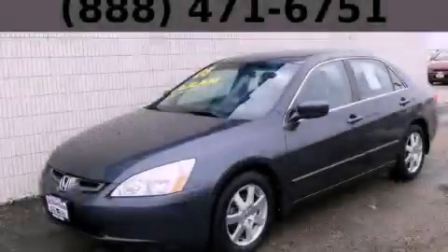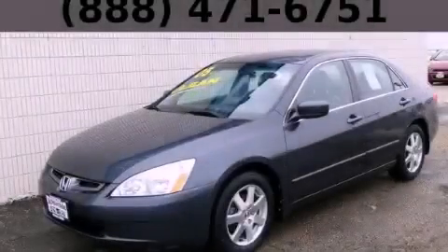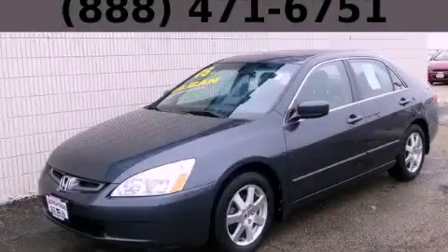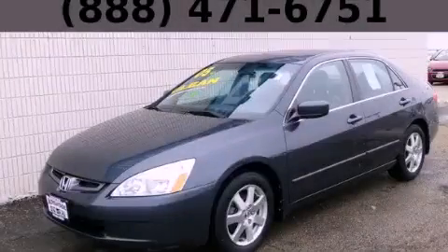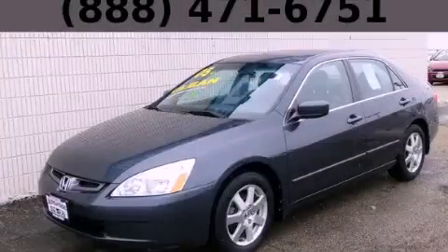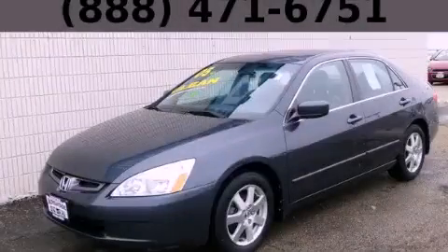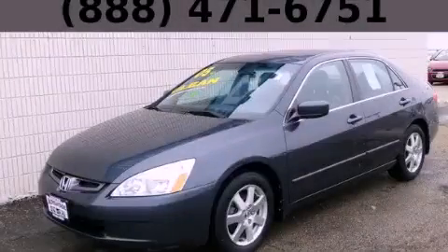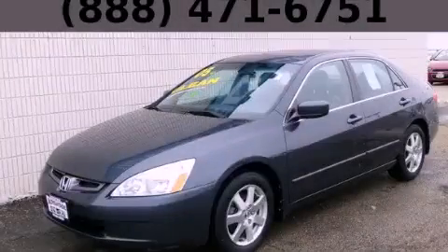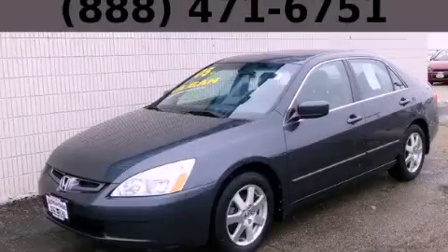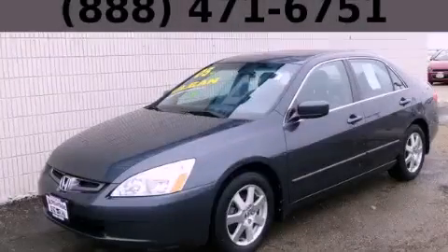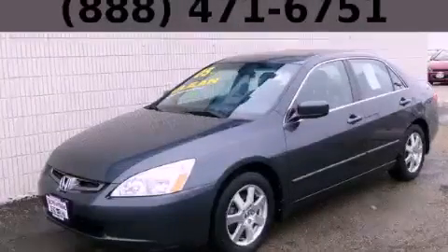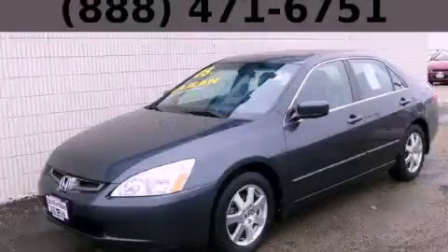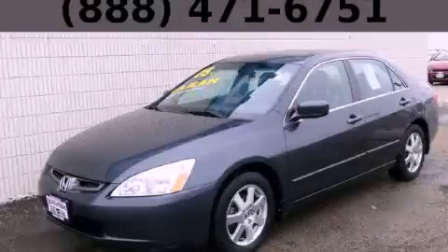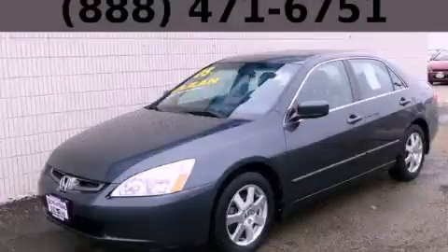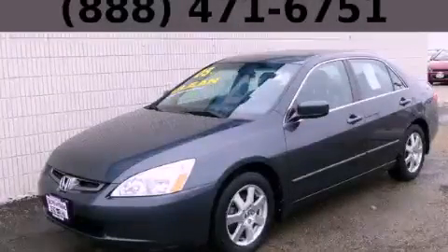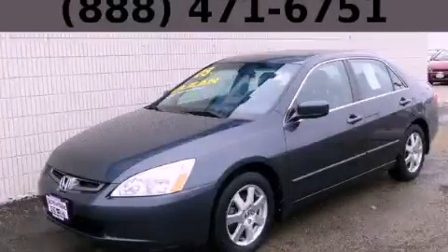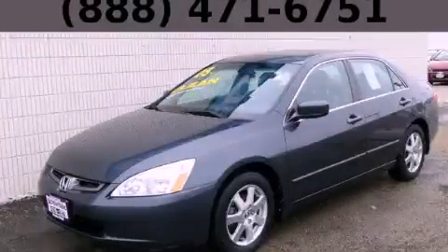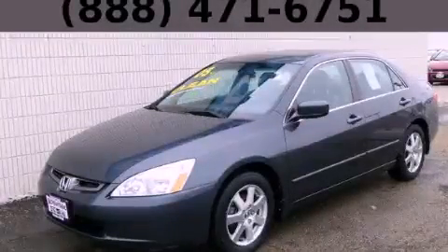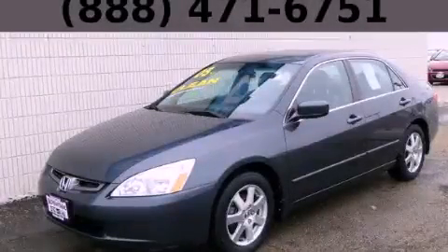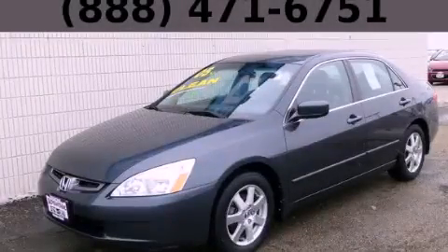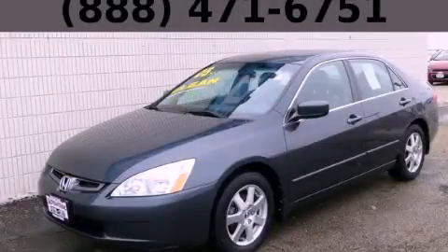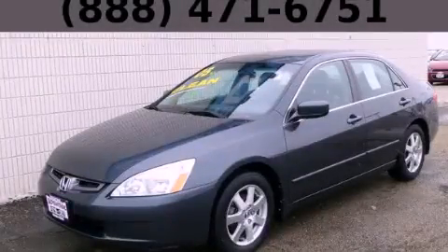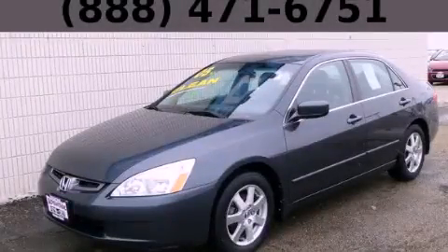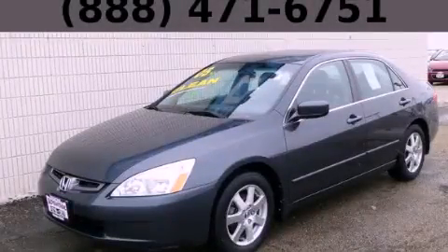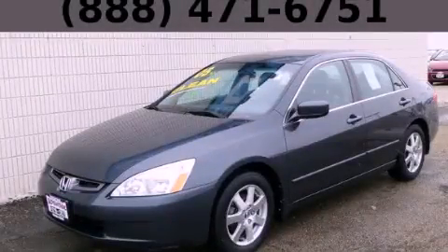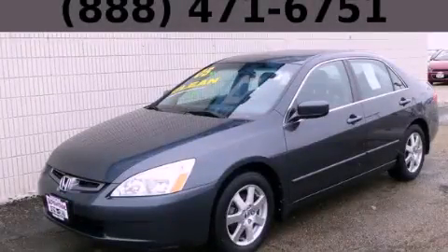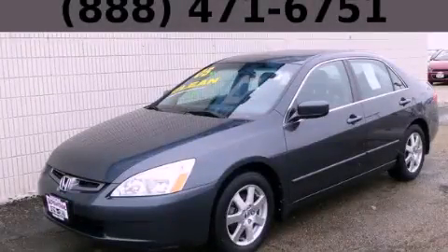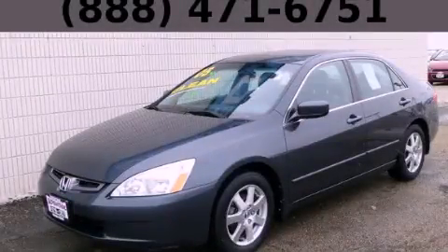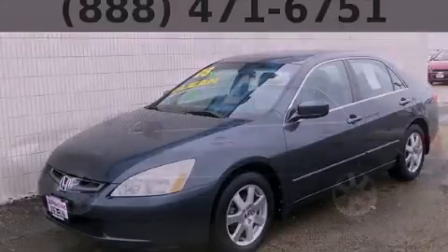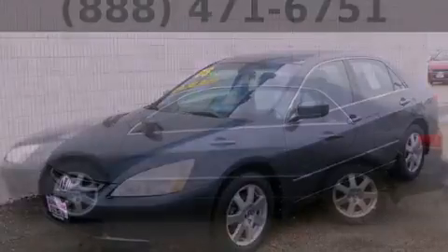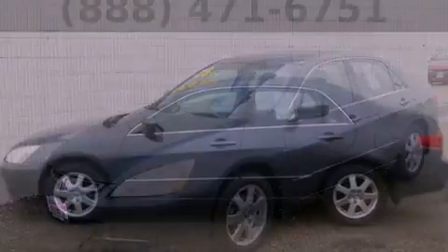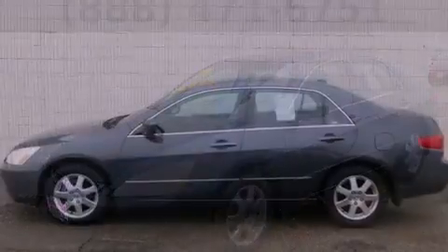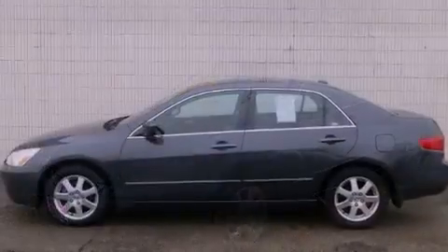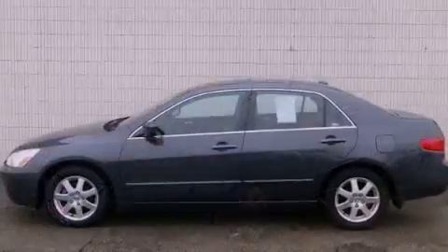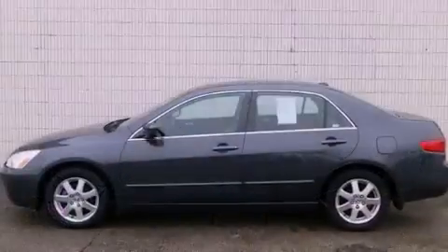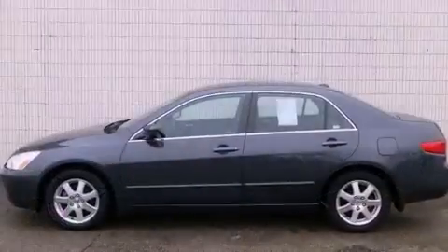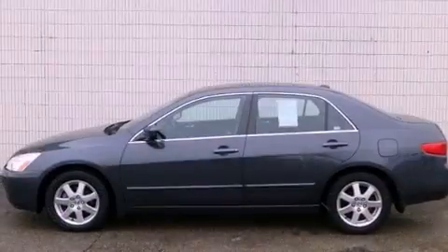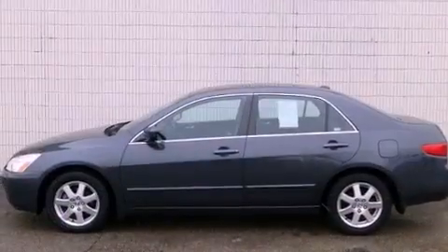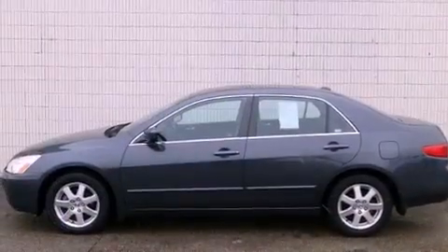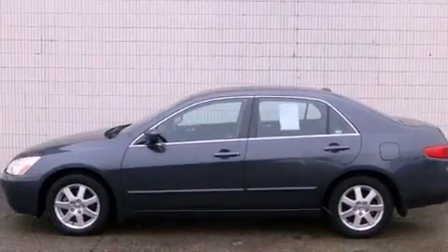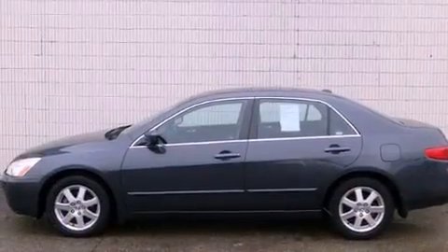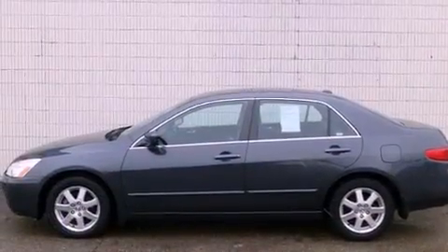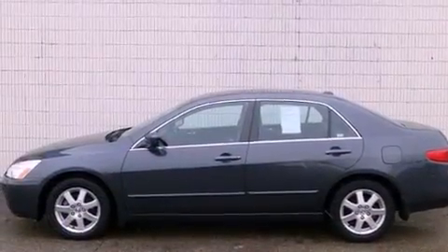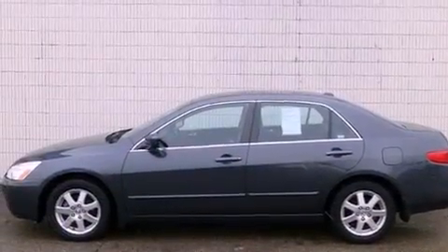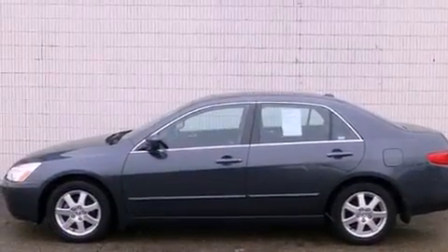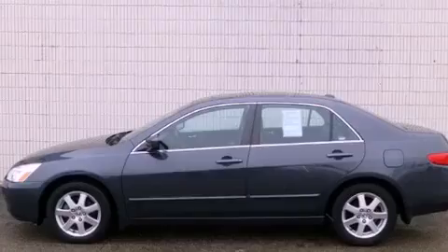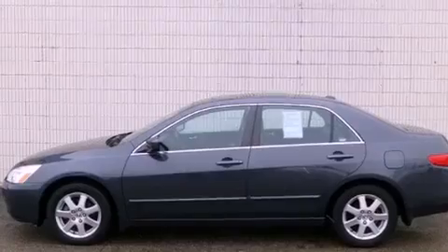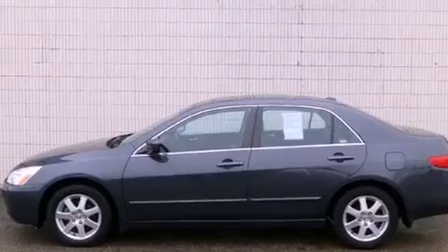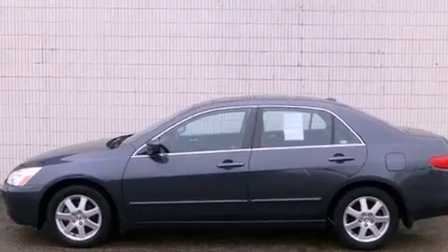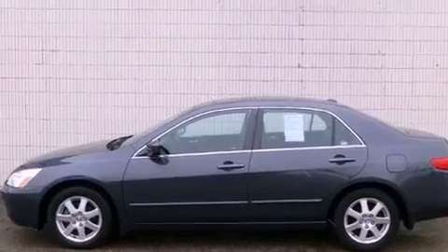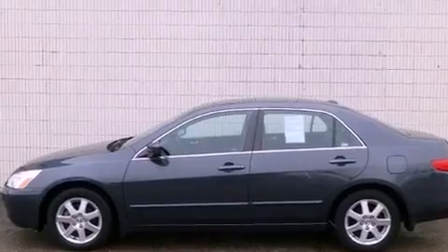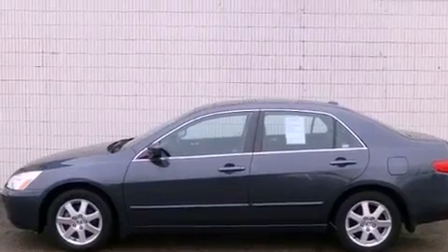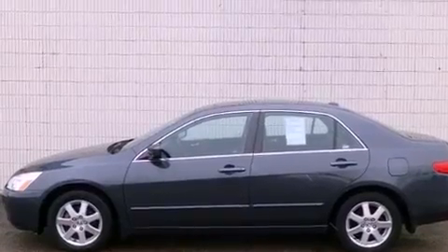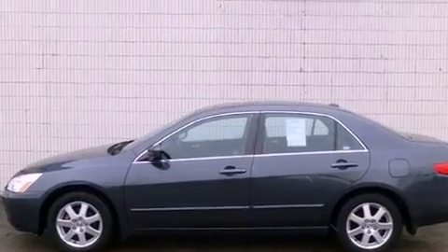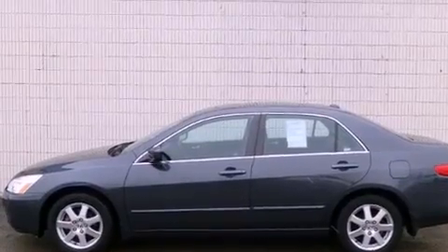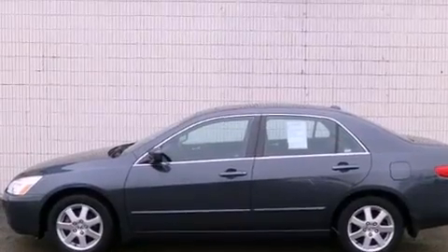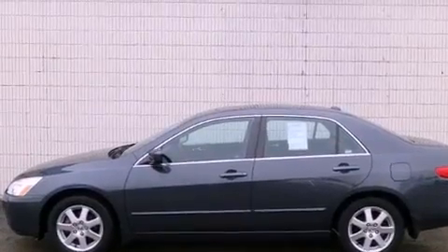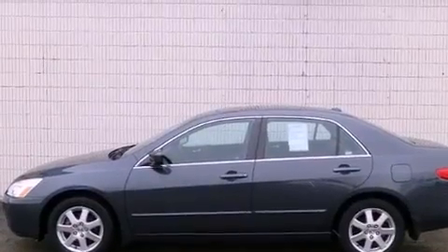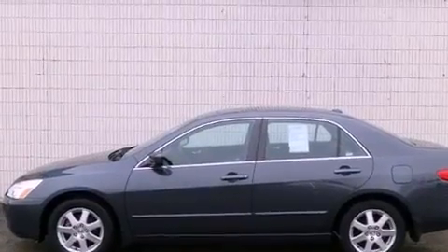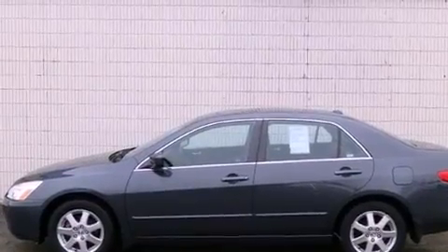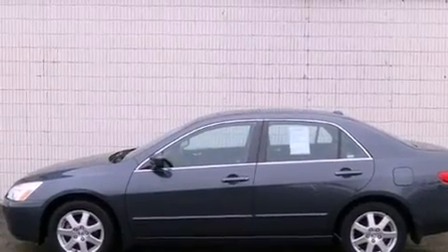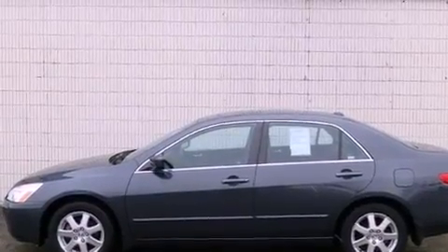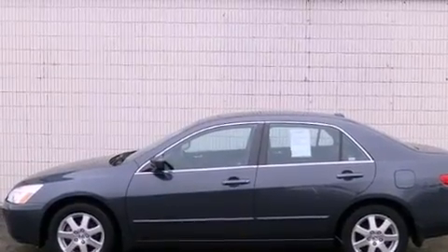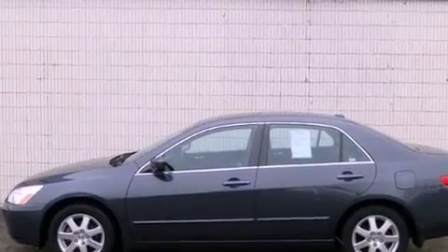This is a 2005 Honda Accord. It has a 3.0-liter six-cylinder engine and an automatic transmission.